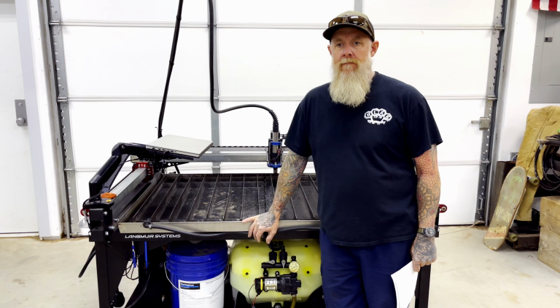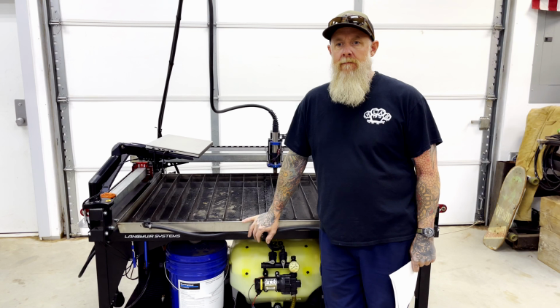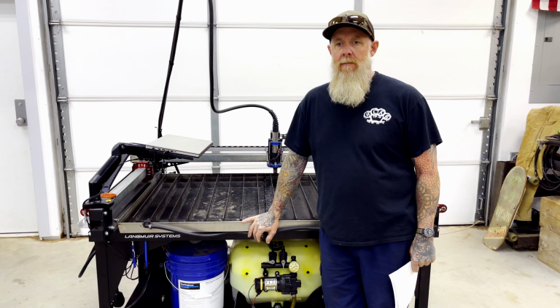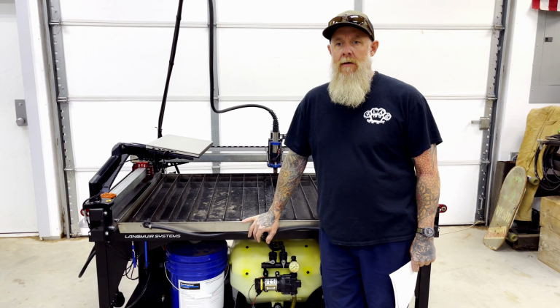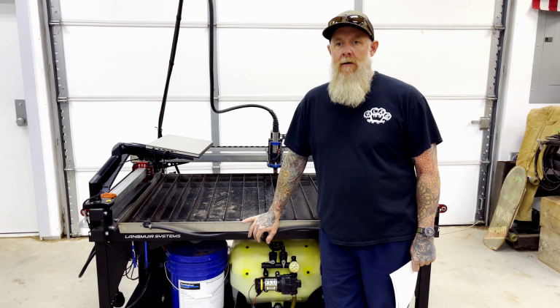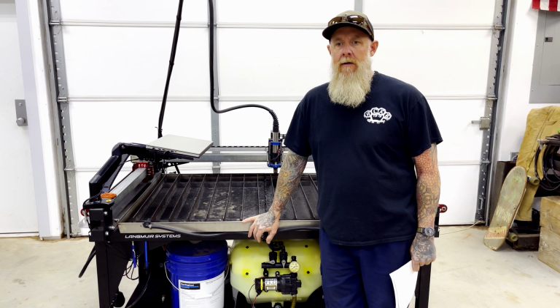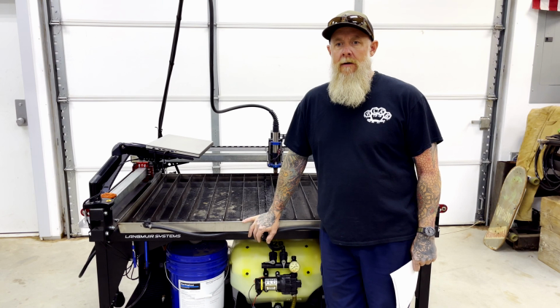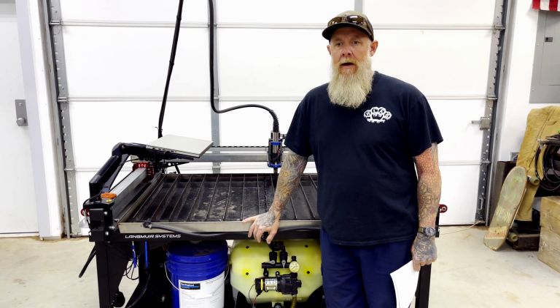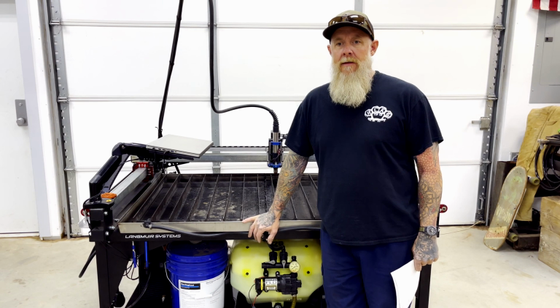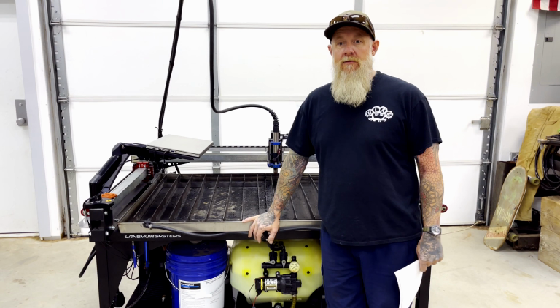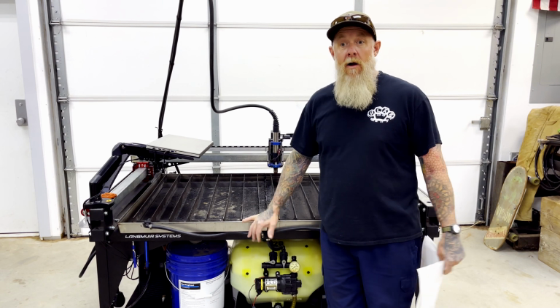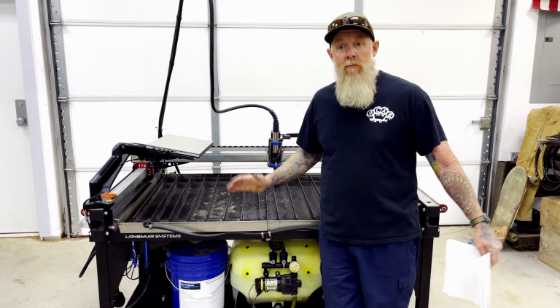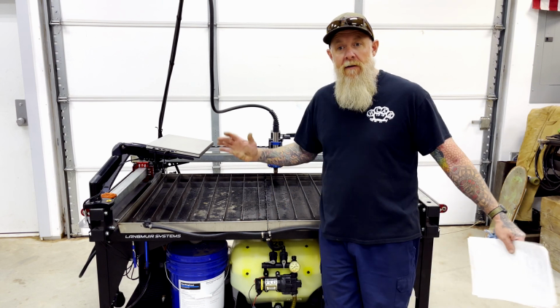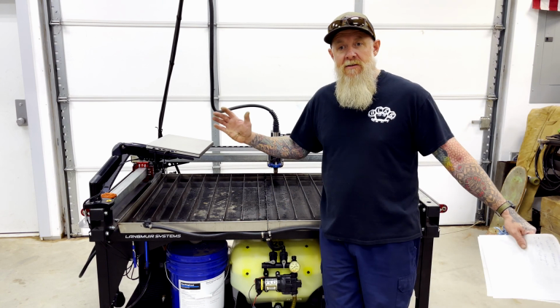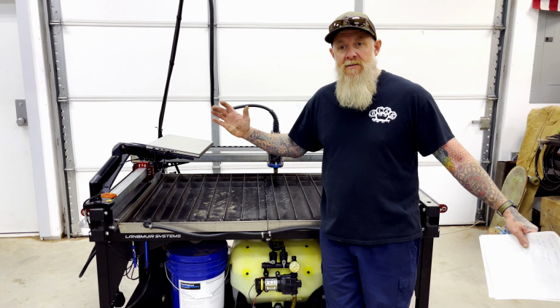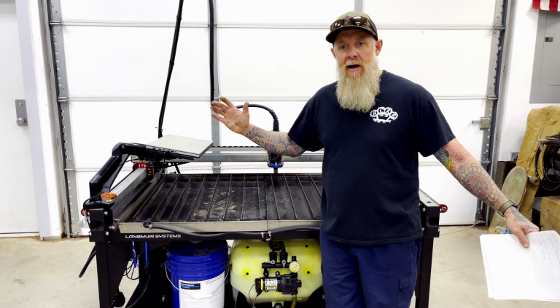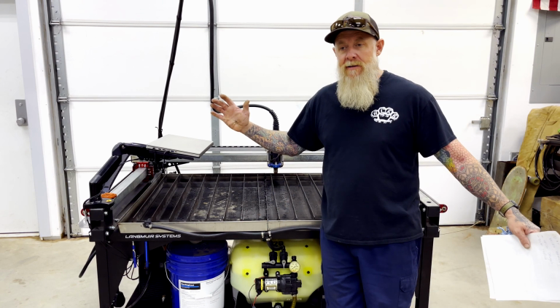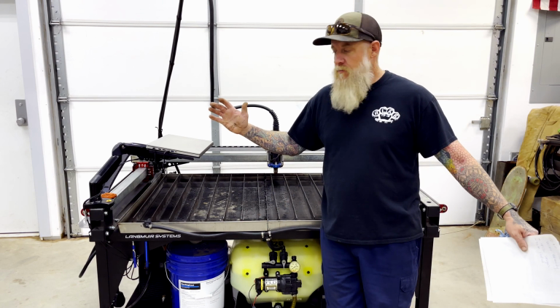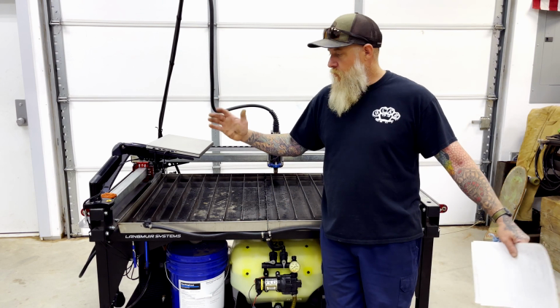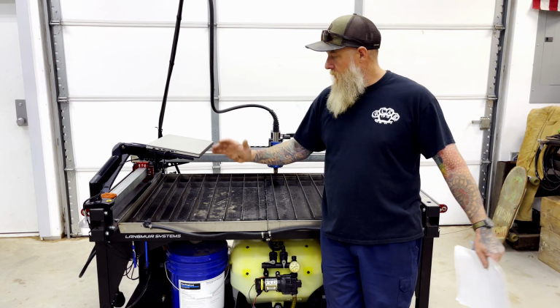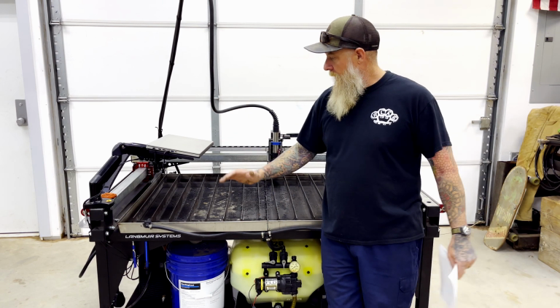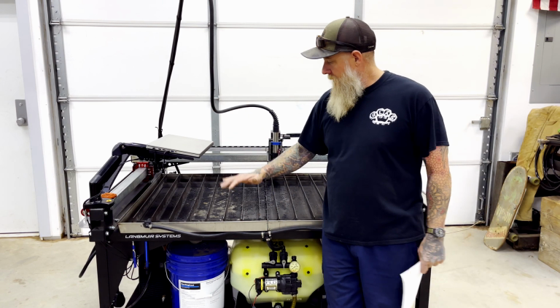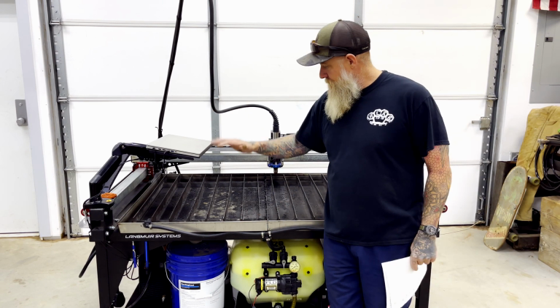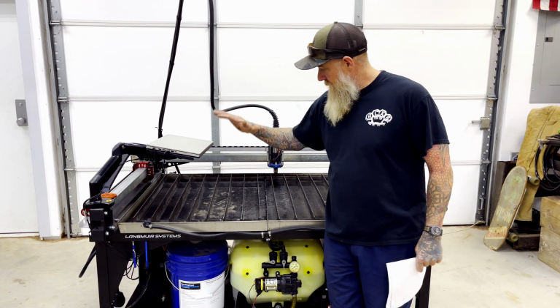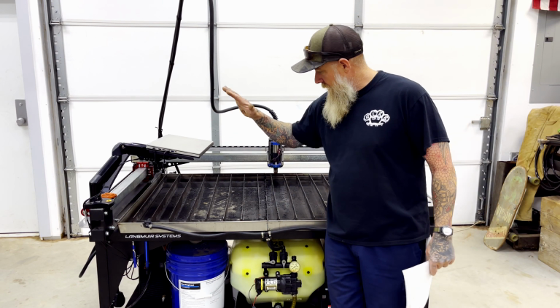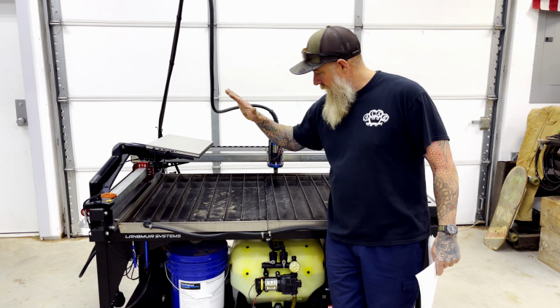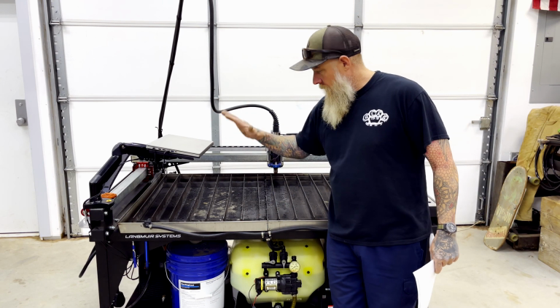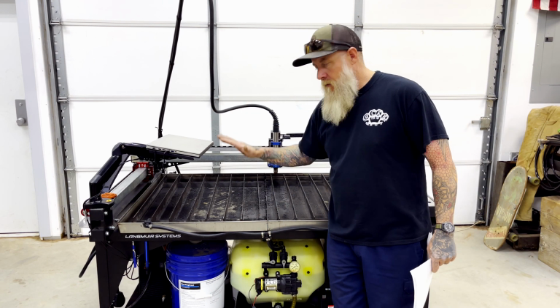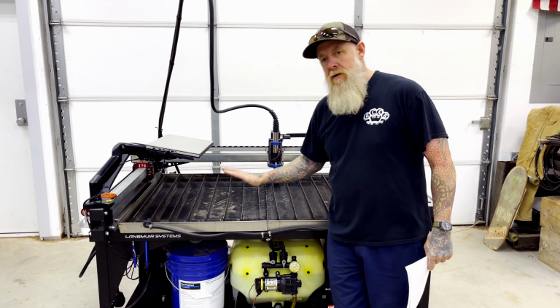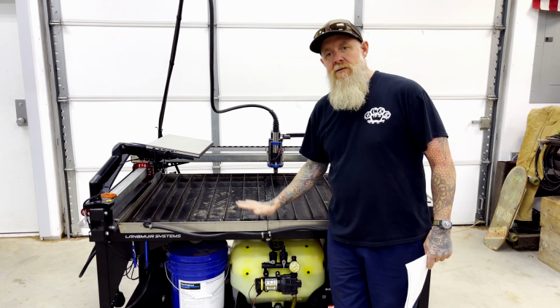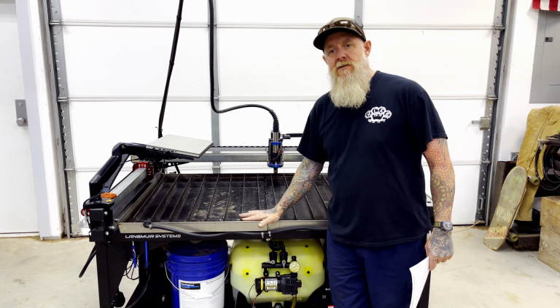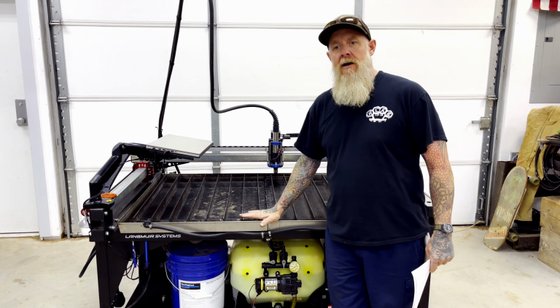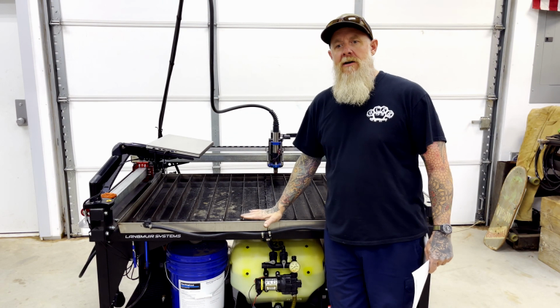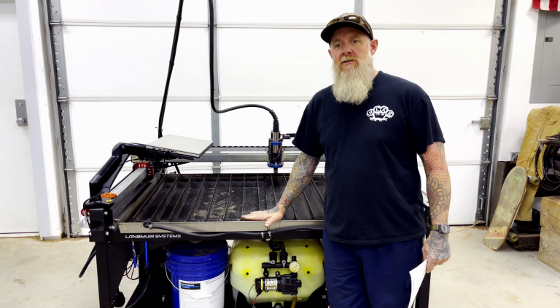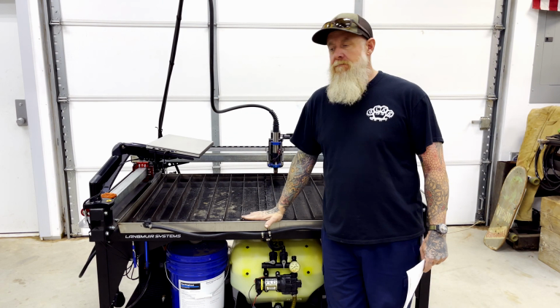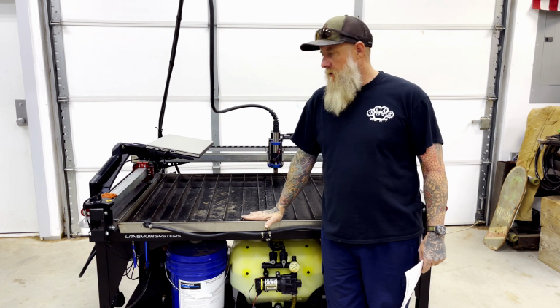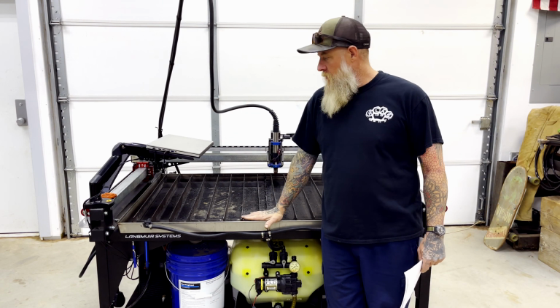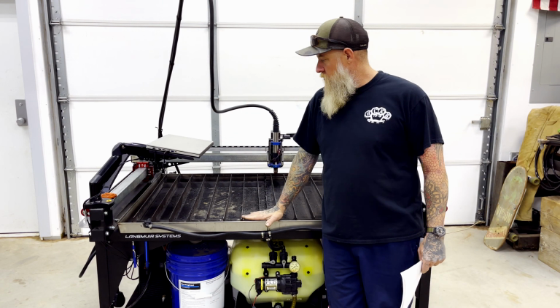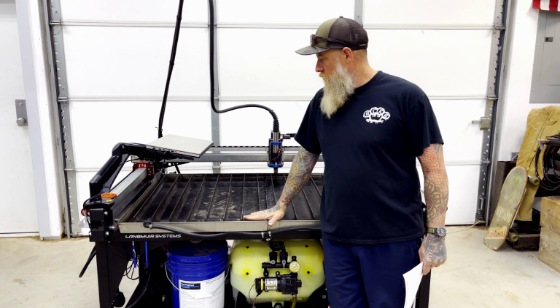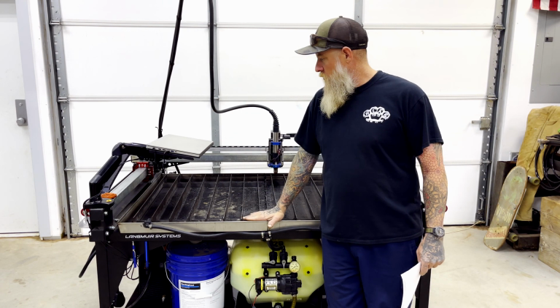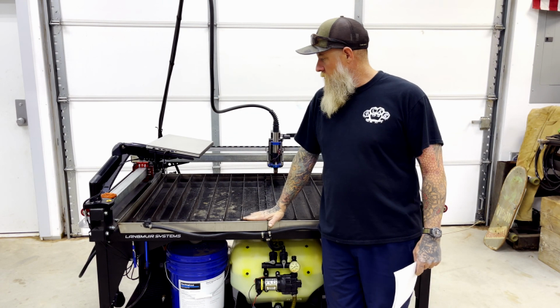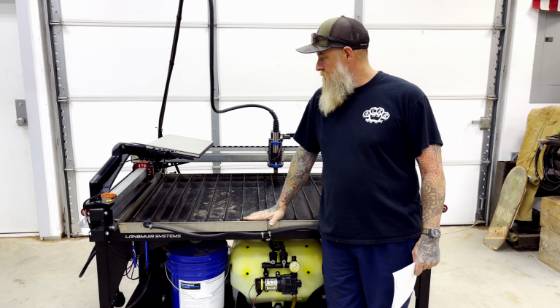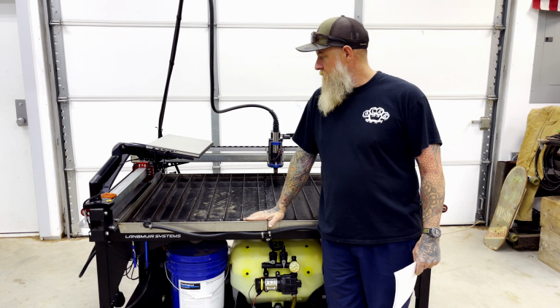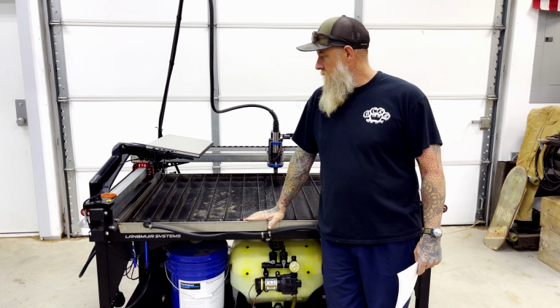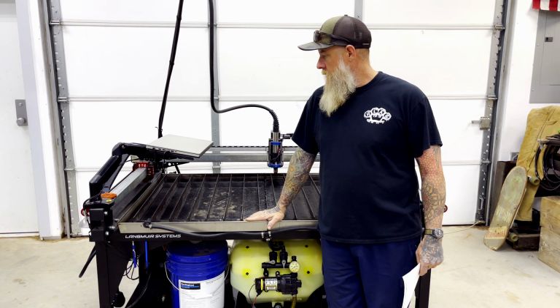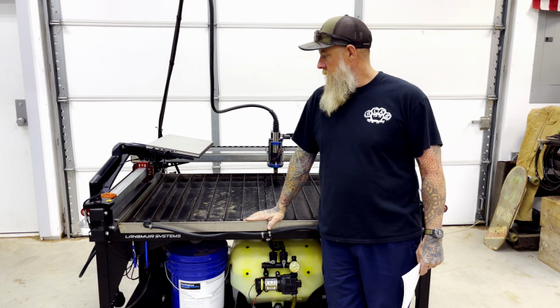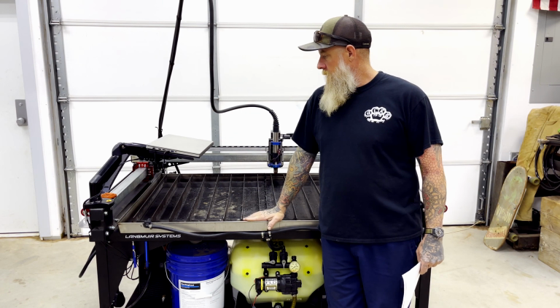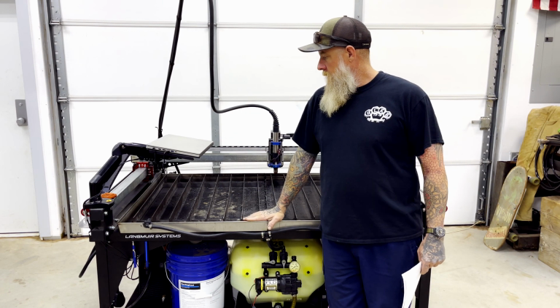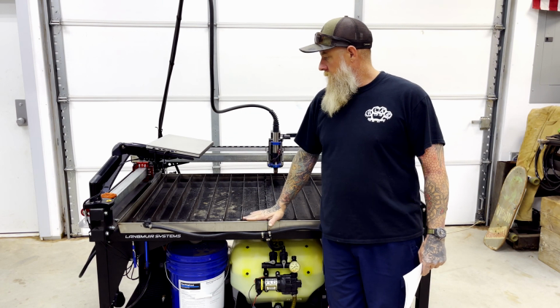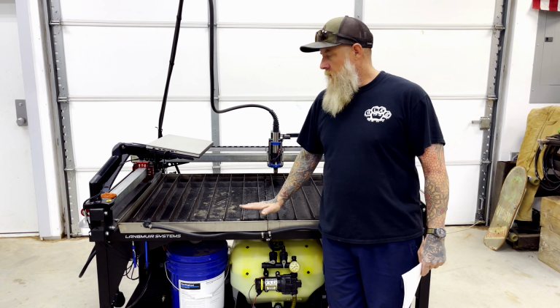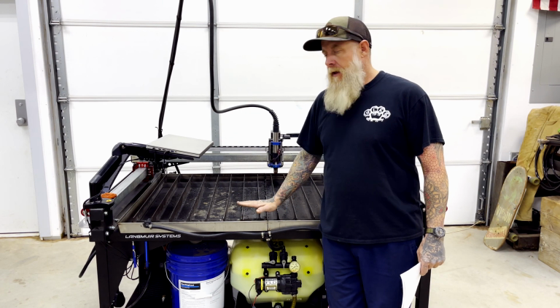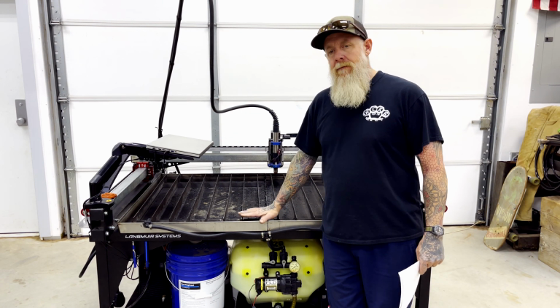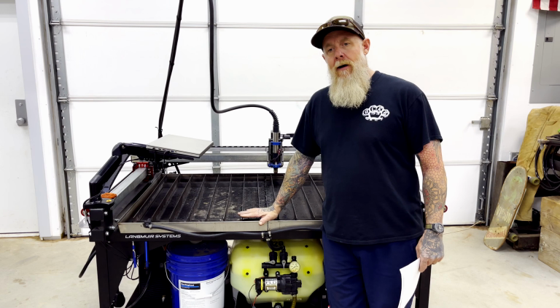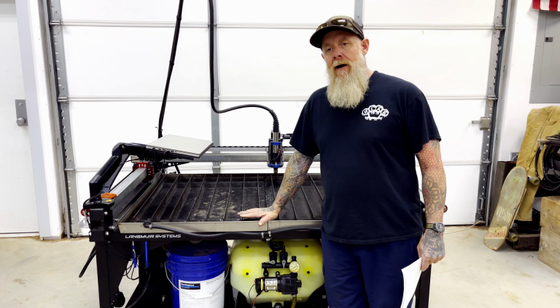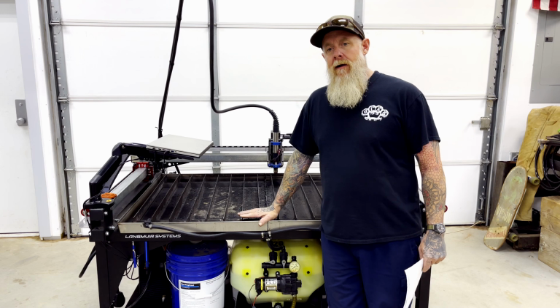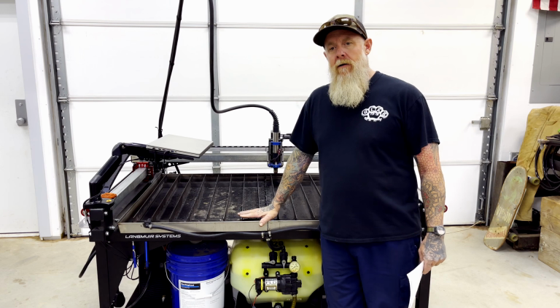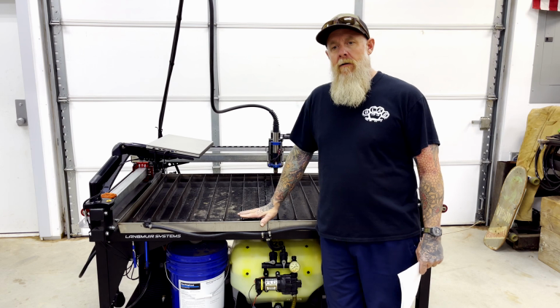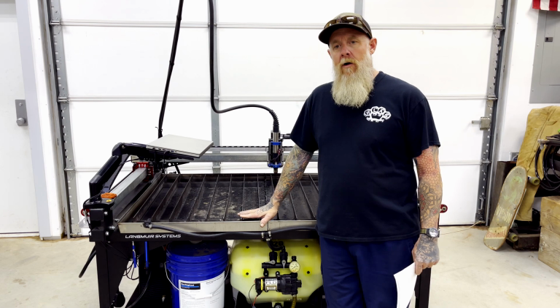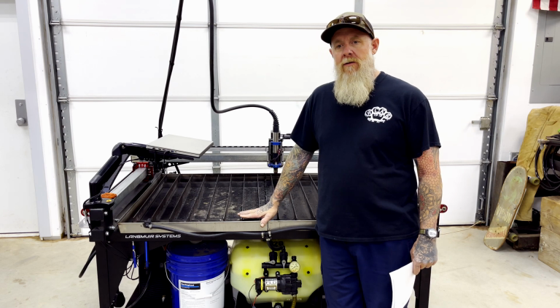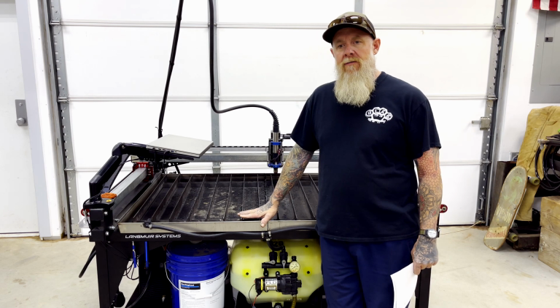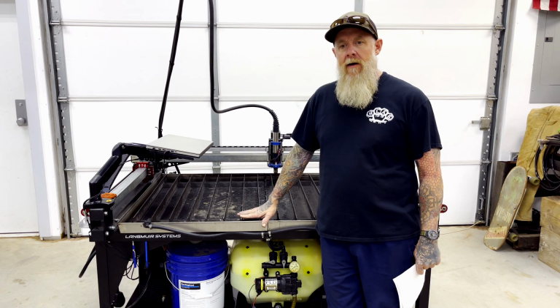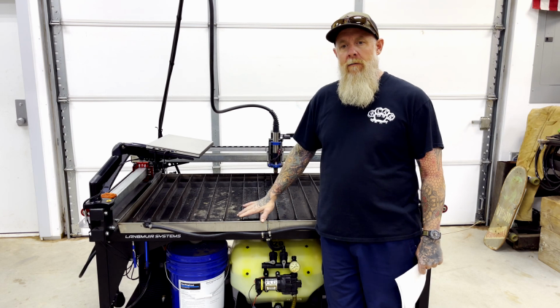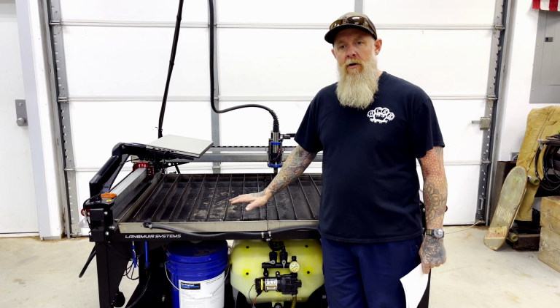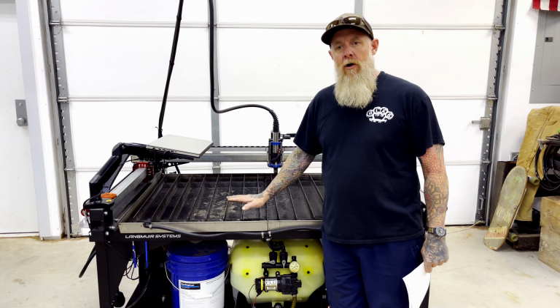Hey, this is Rob Reif Designs. We're back and I'm going to discuss my new tool, the Lange Beyer Crossfire Pro.